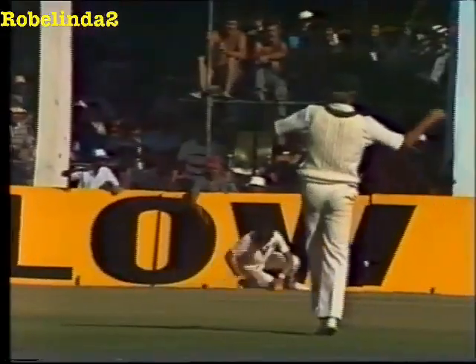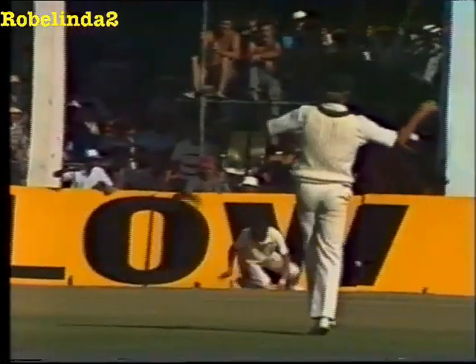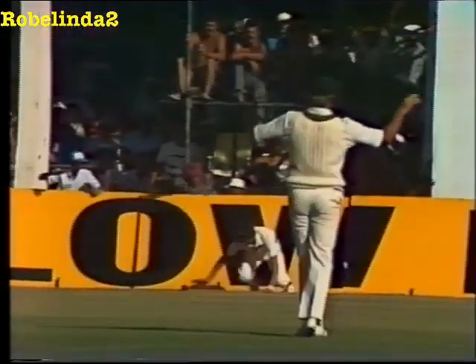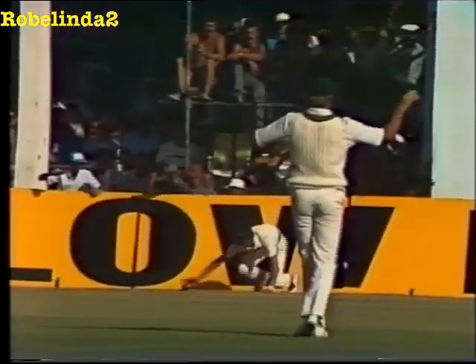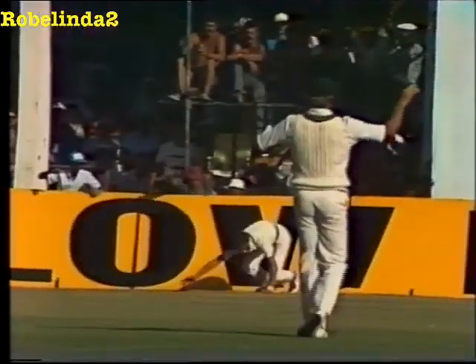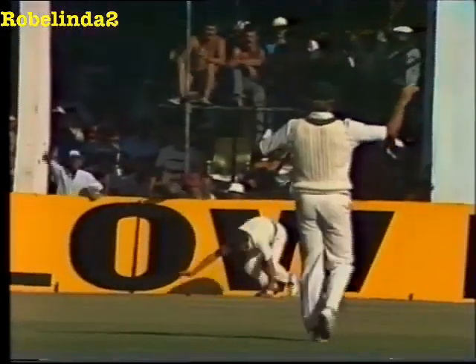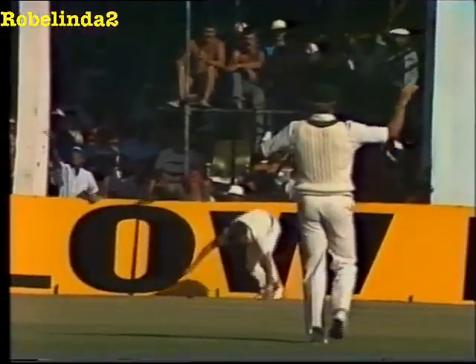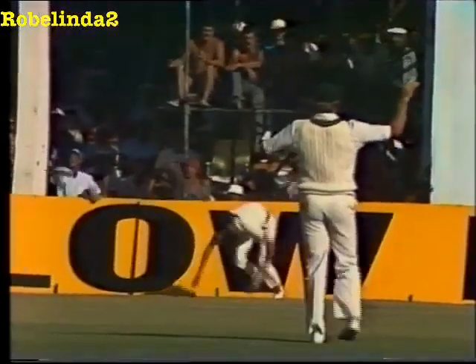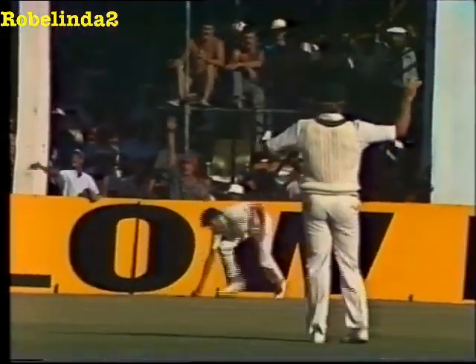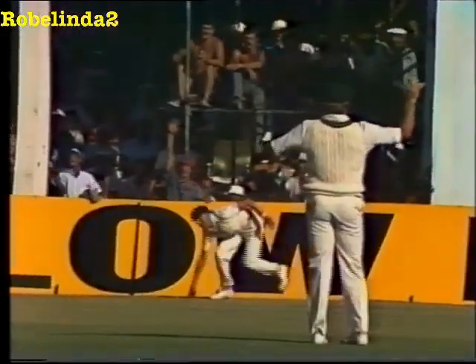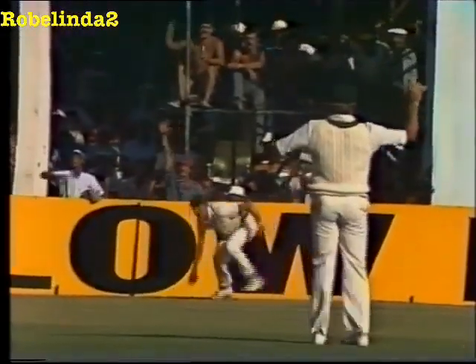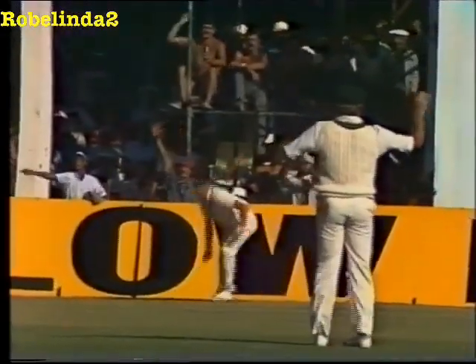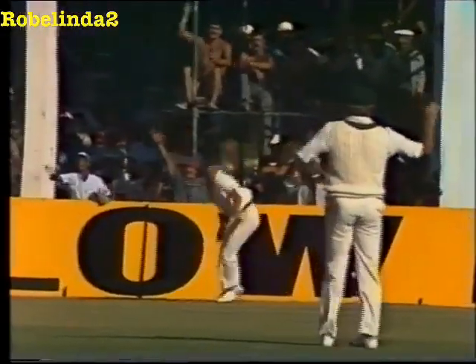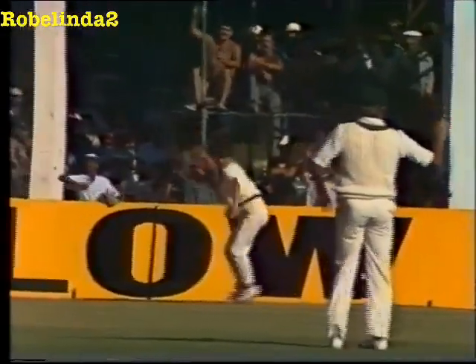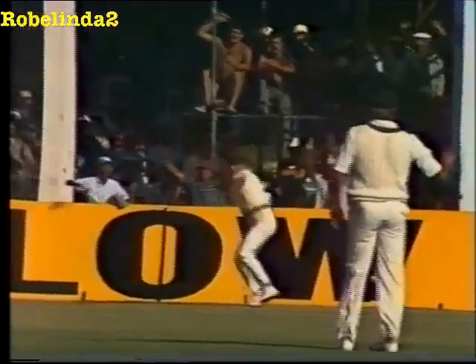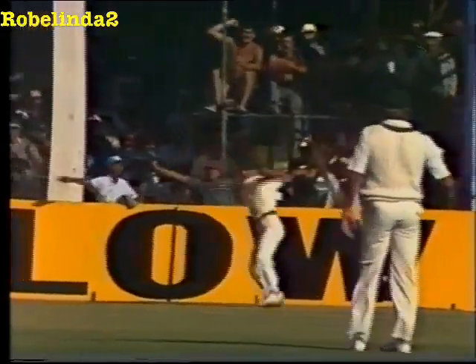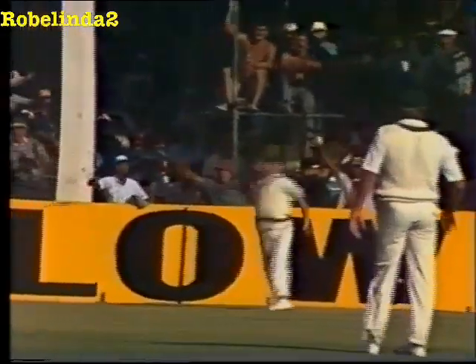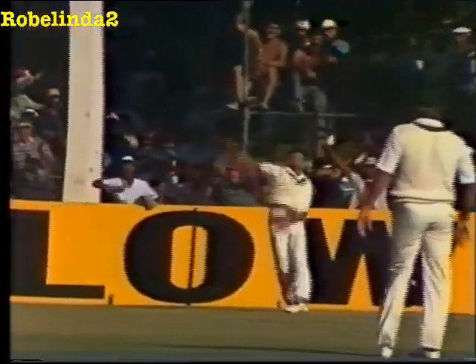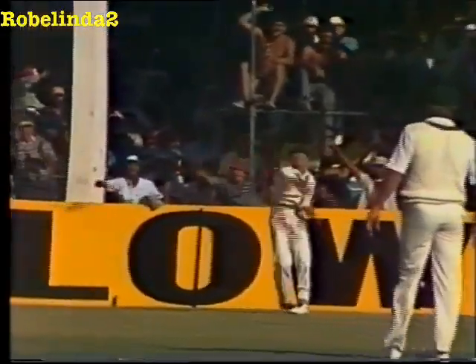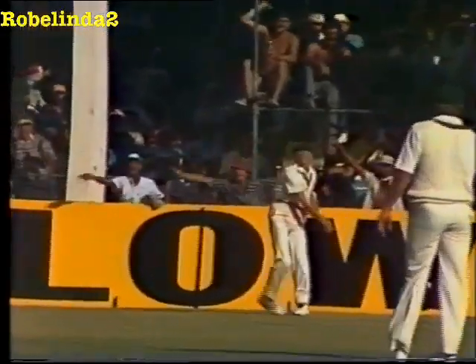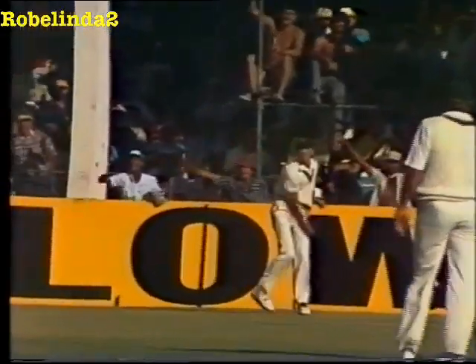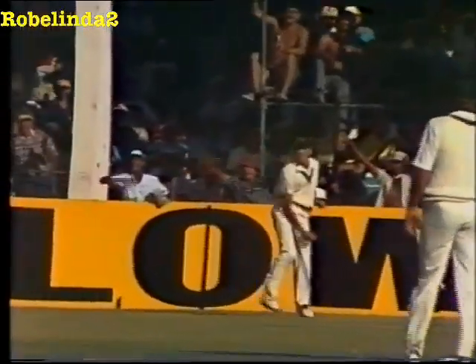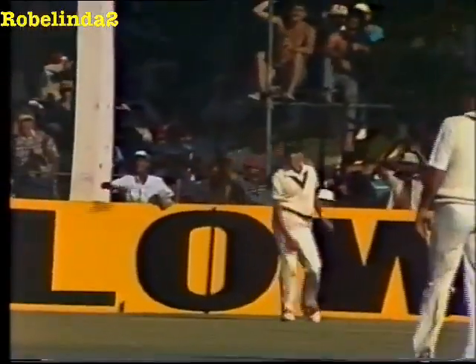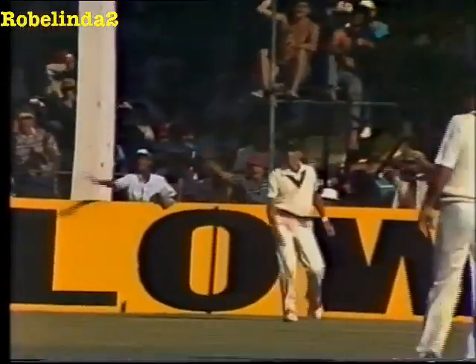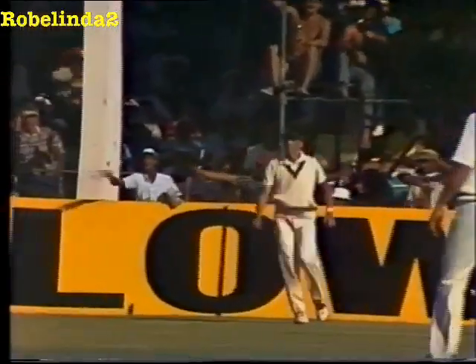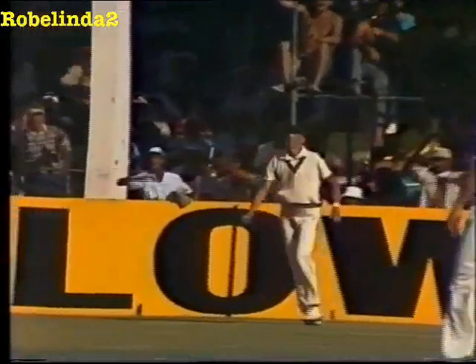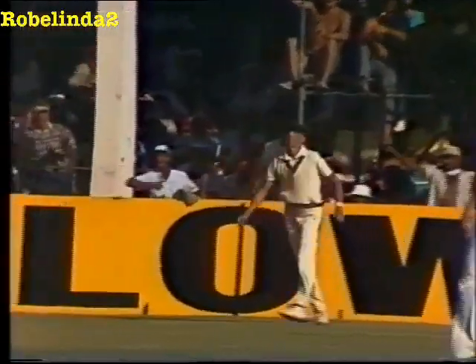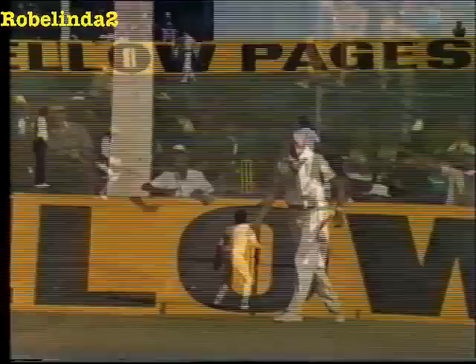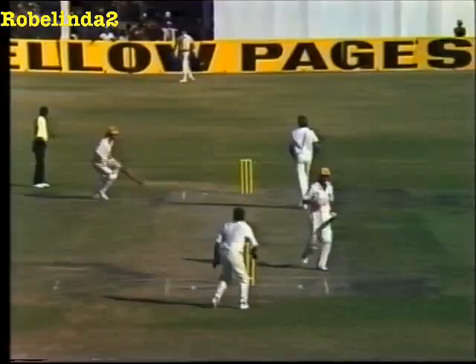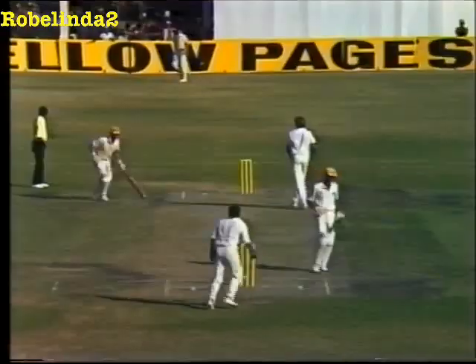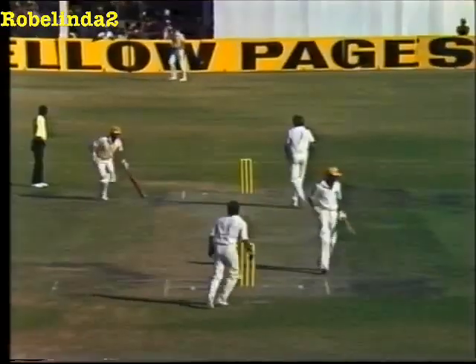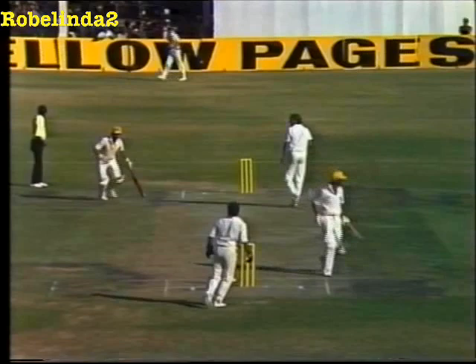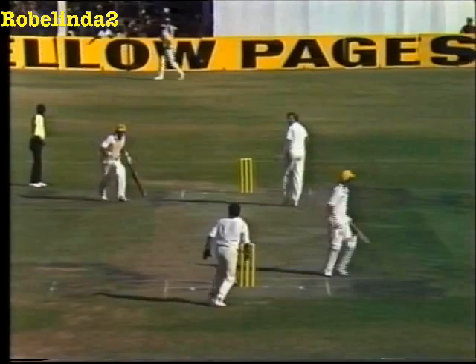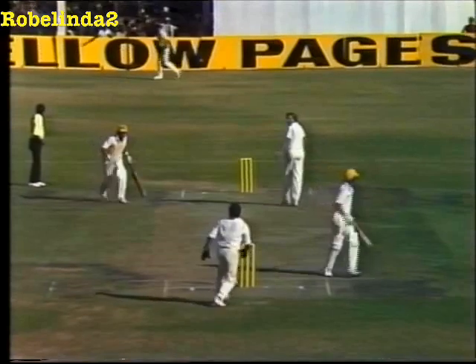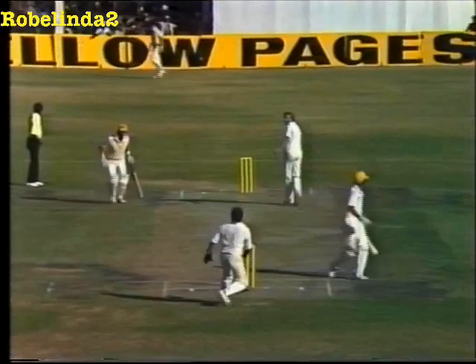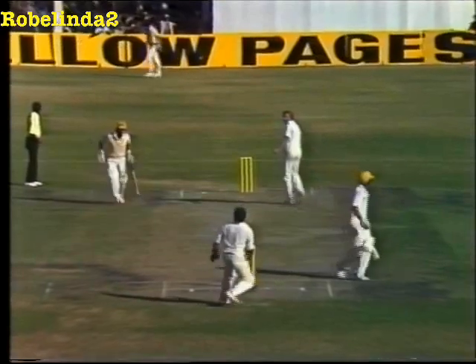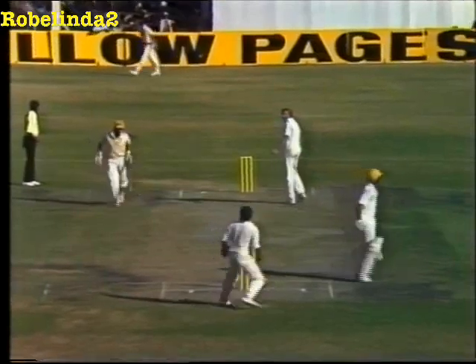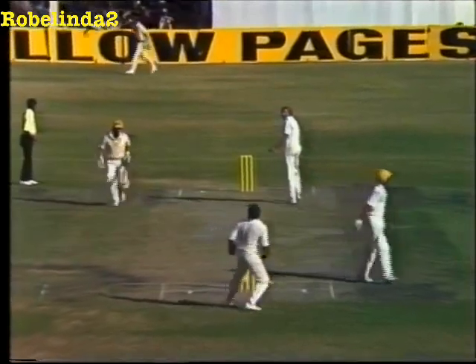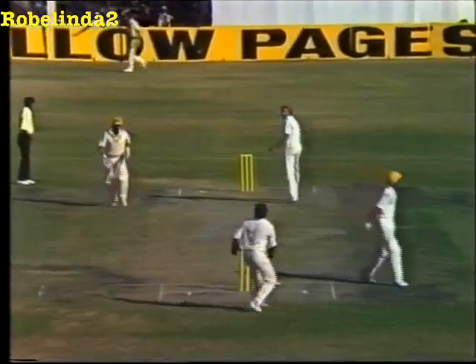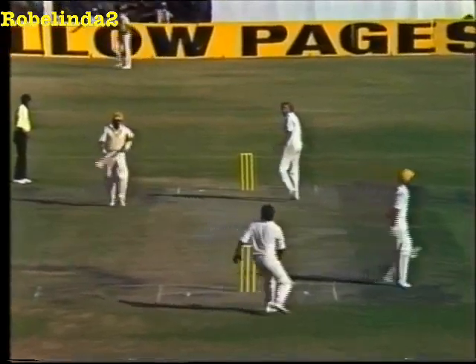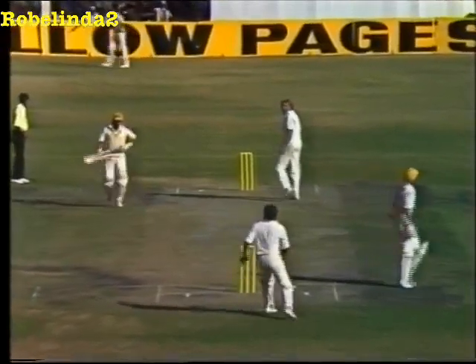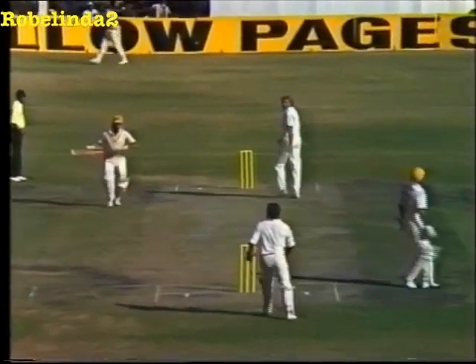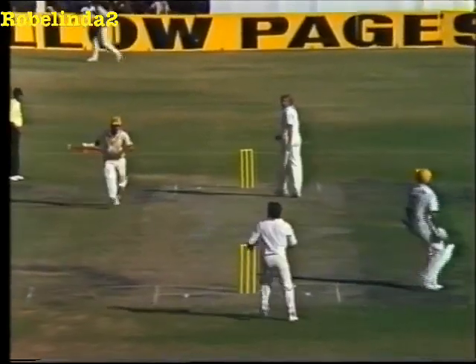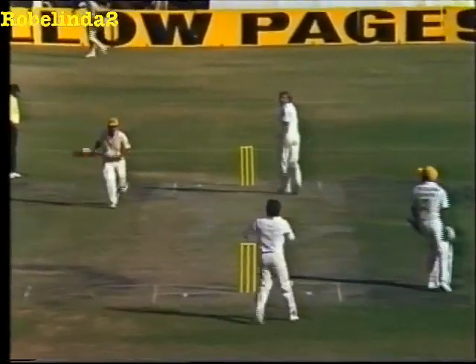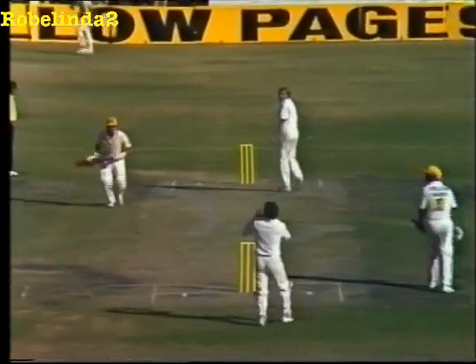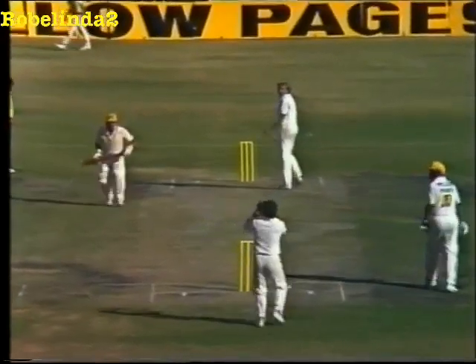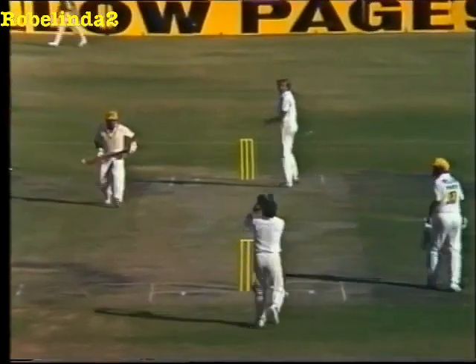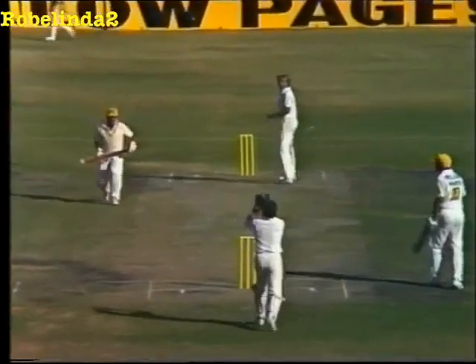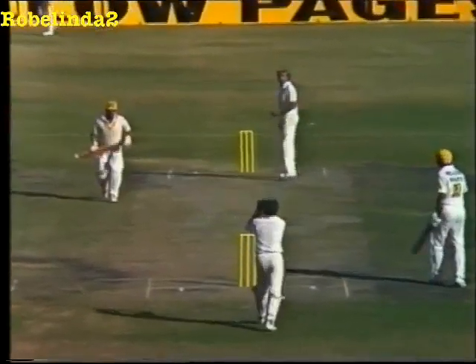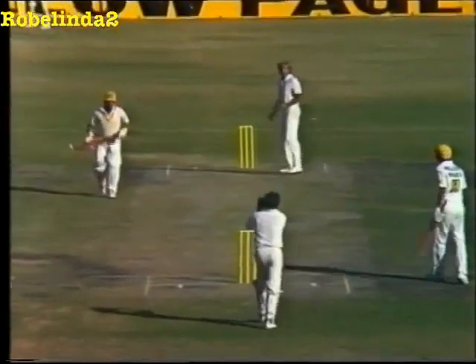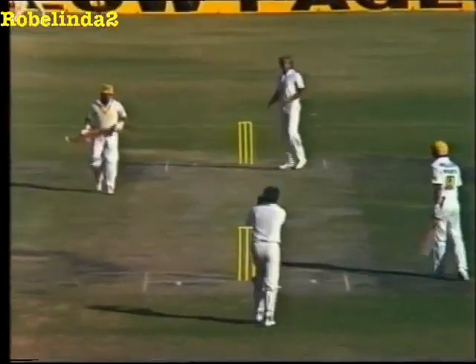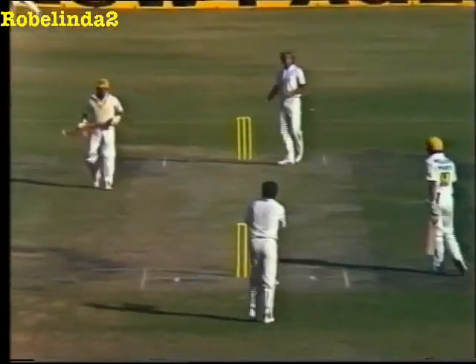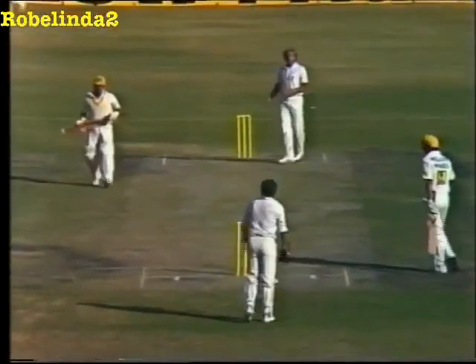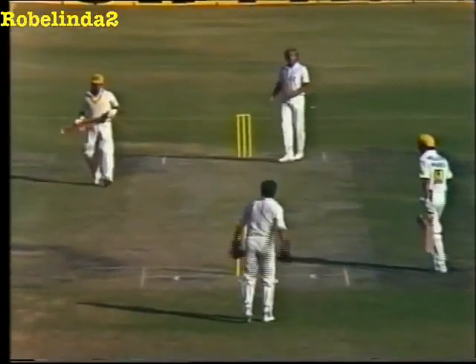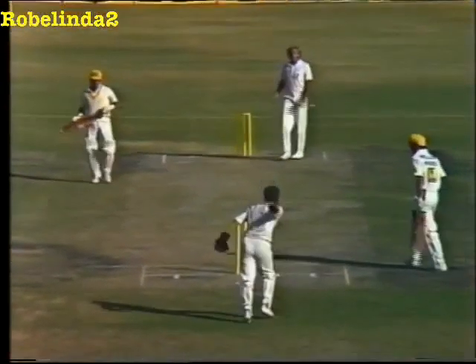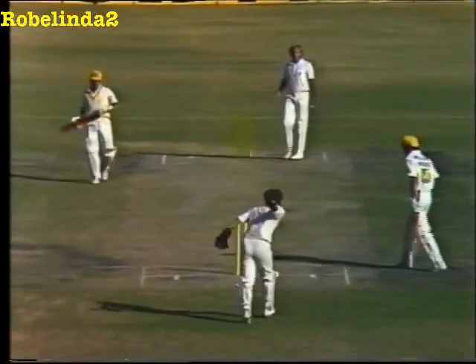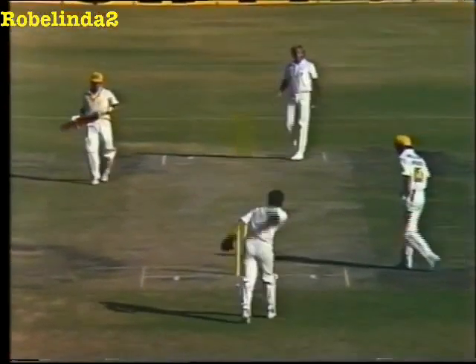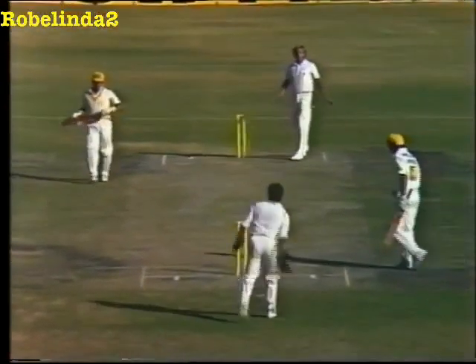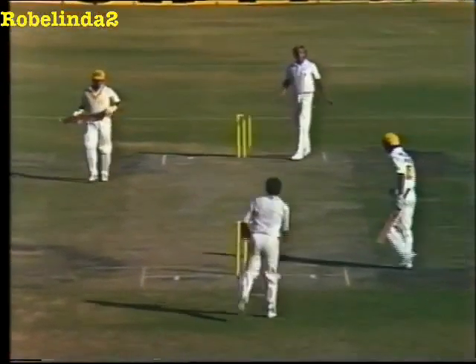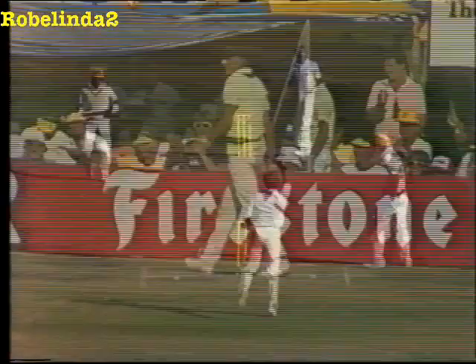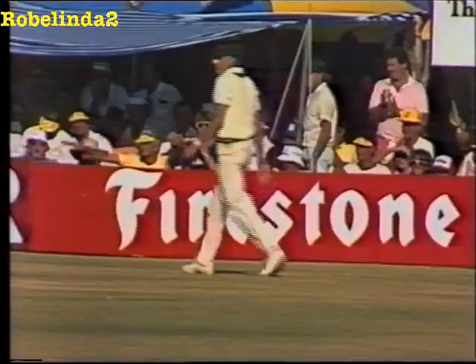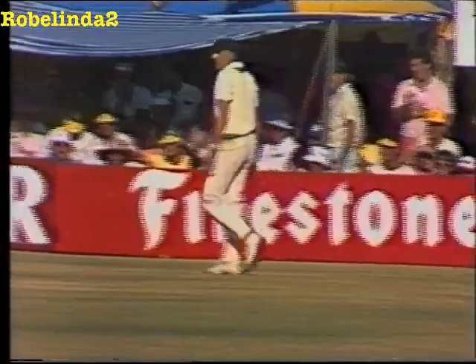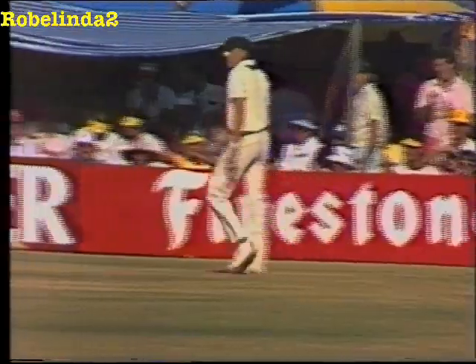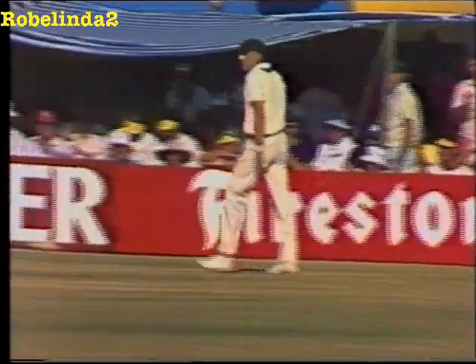Alan Donald throwing himself at that one — what enthusiasm the young man has shown. Good bit of fielding.